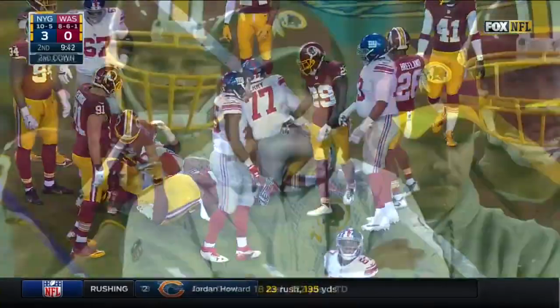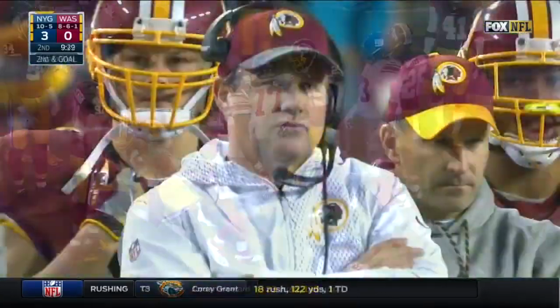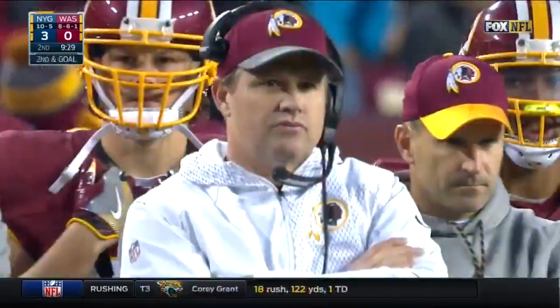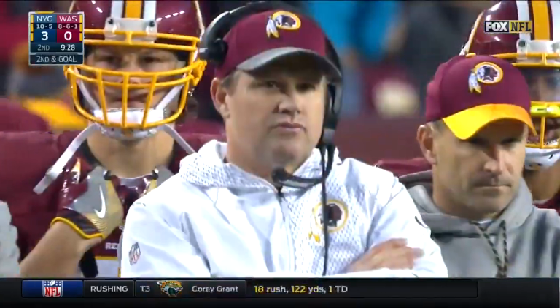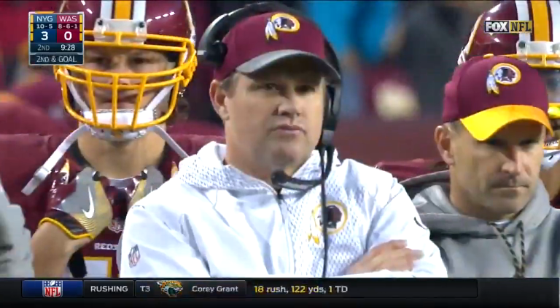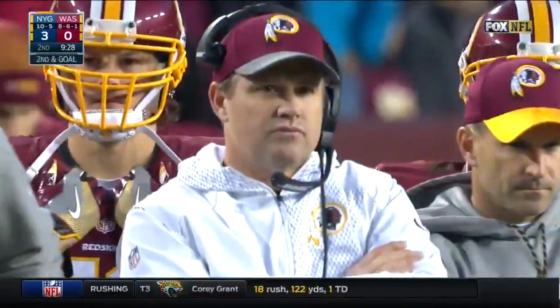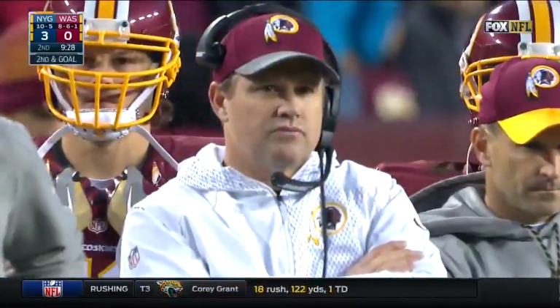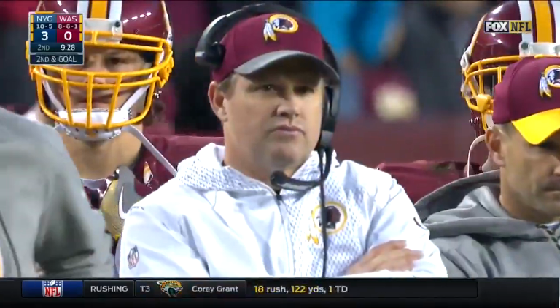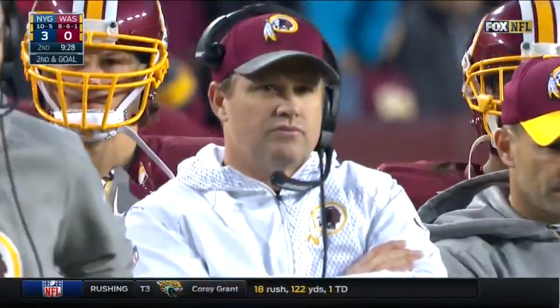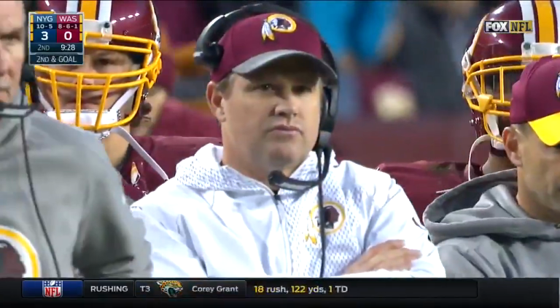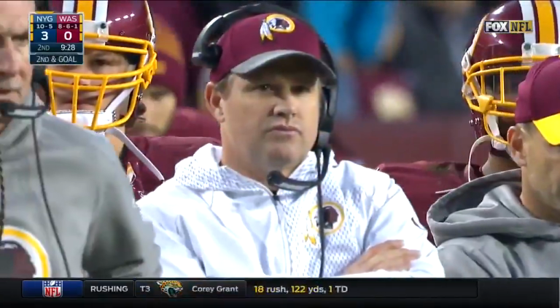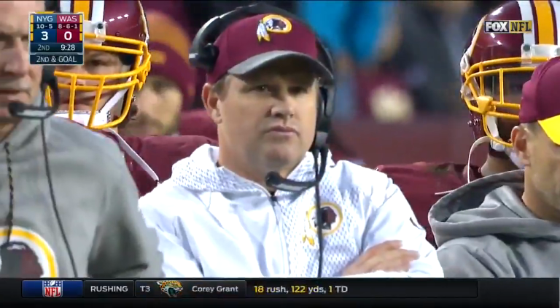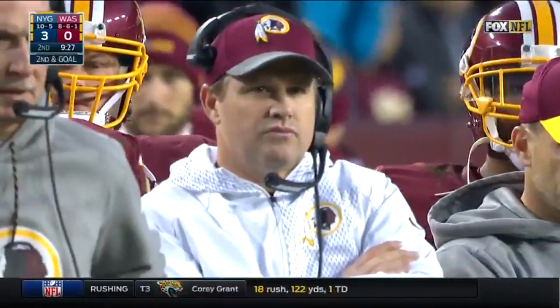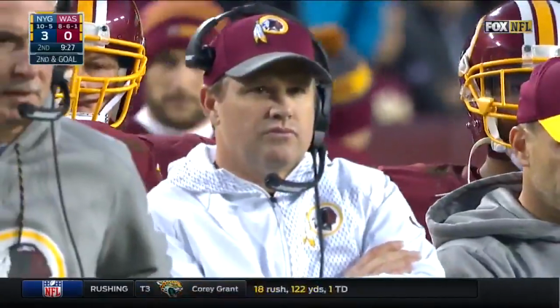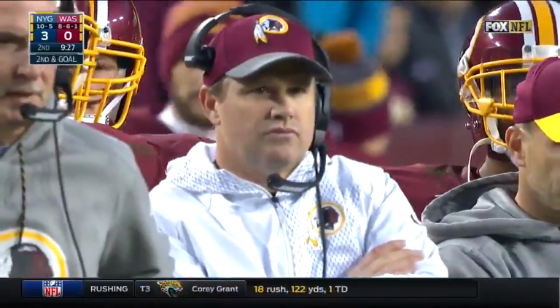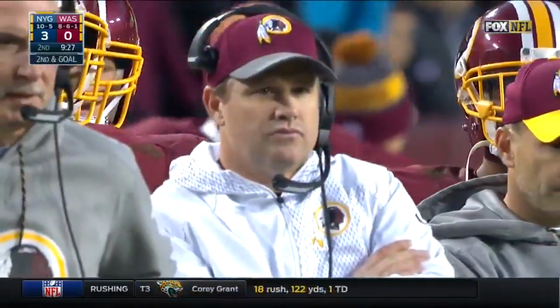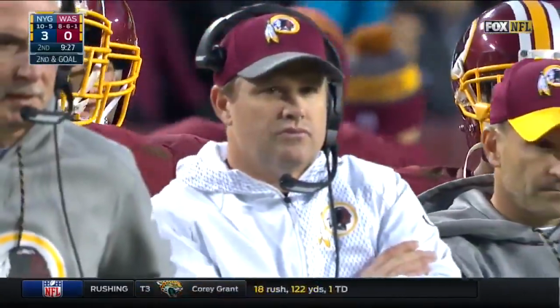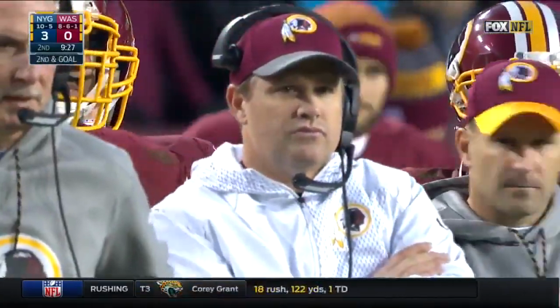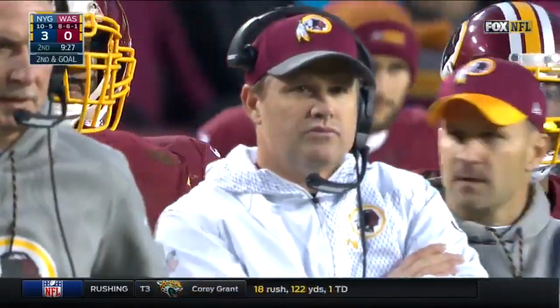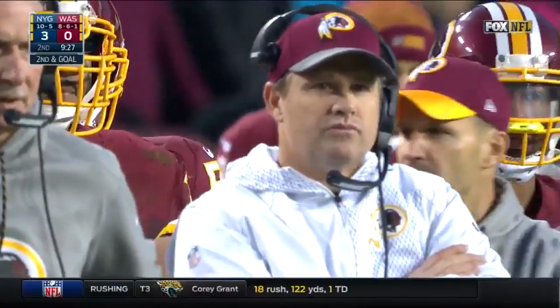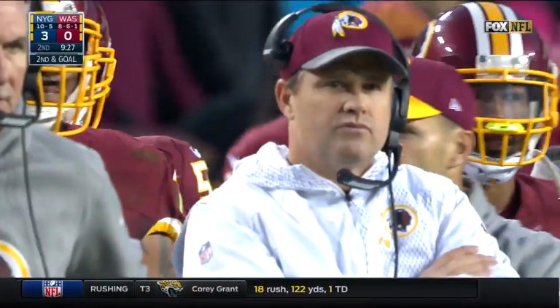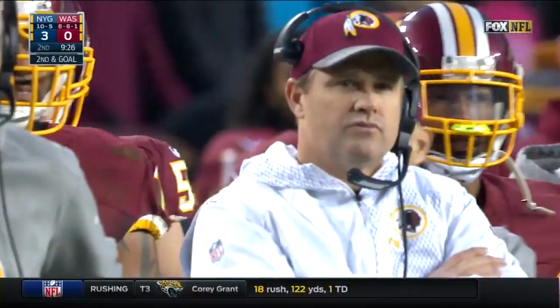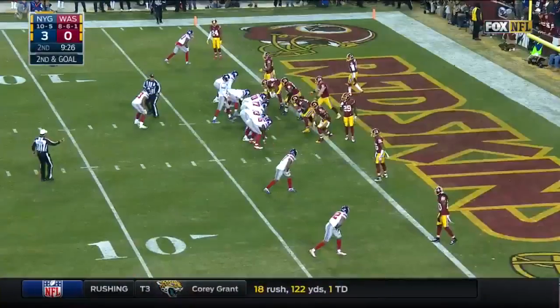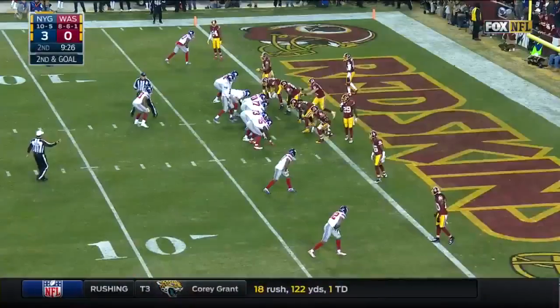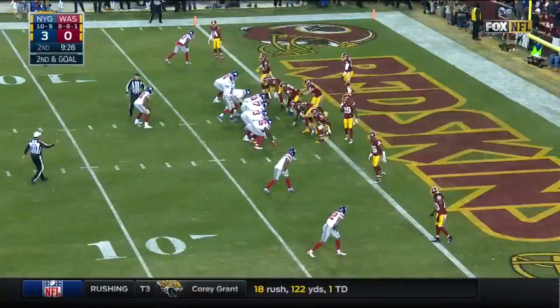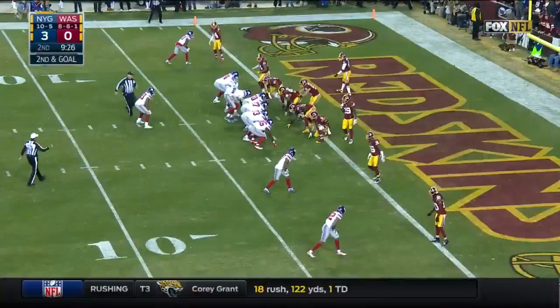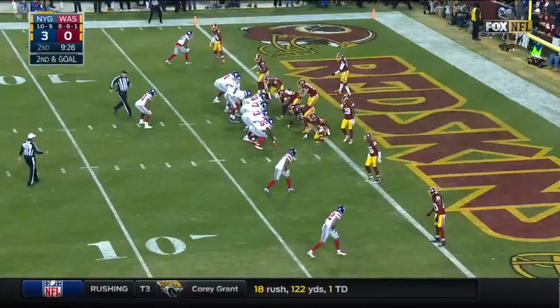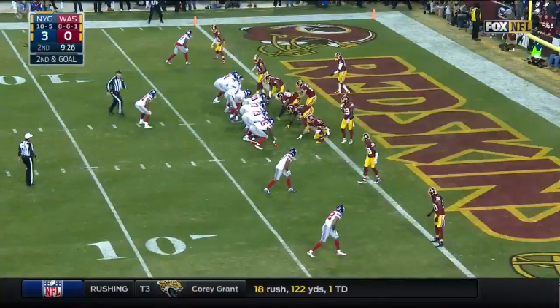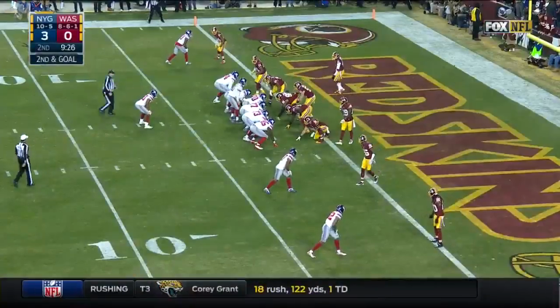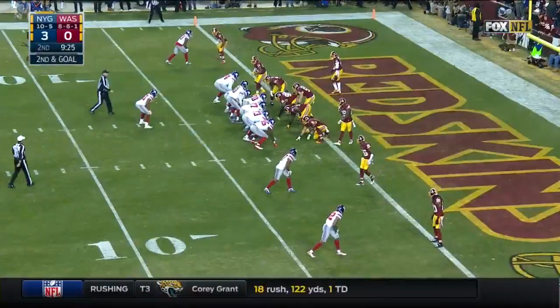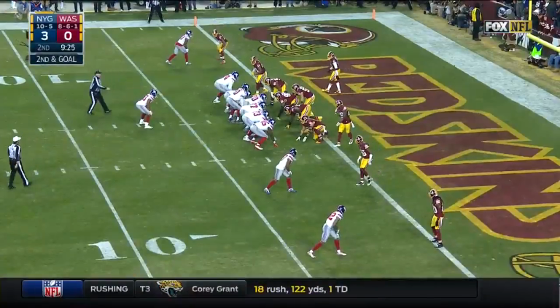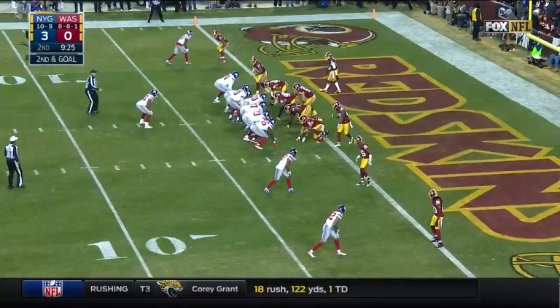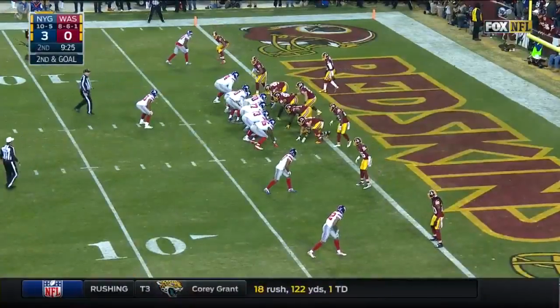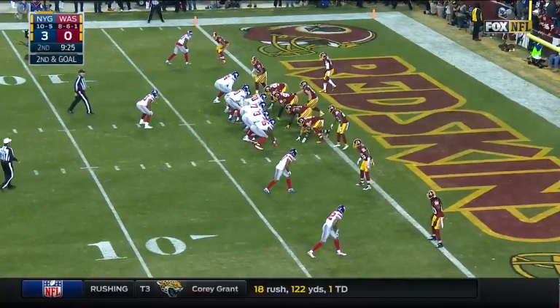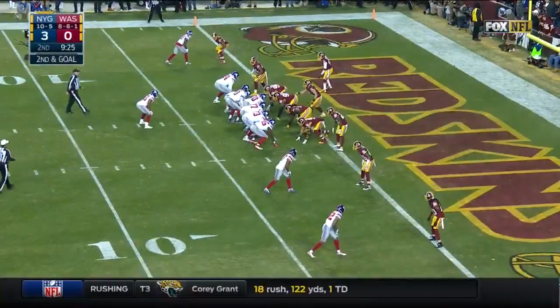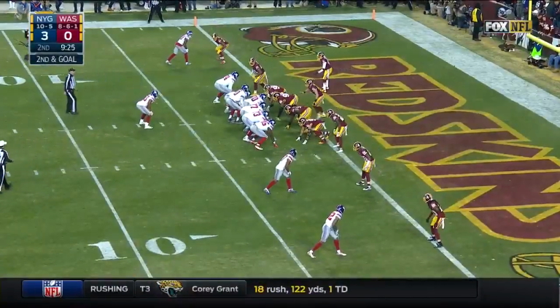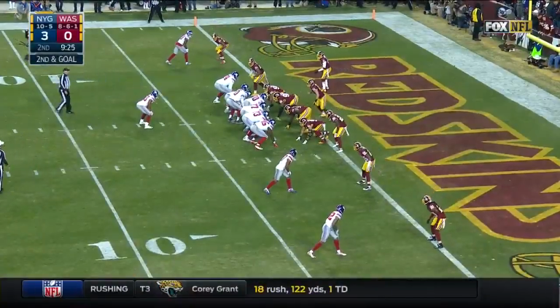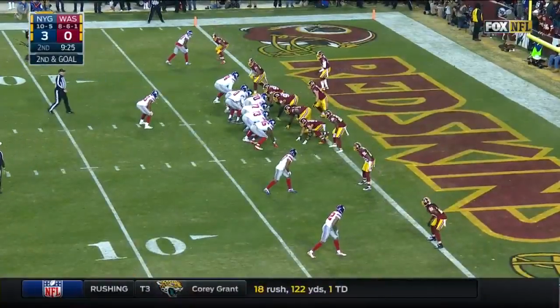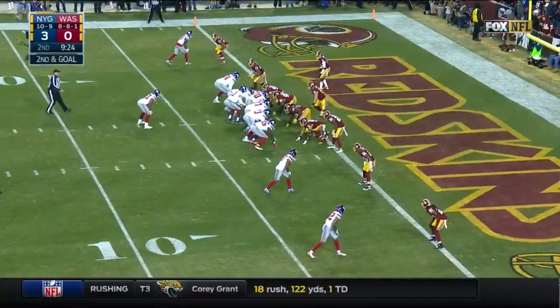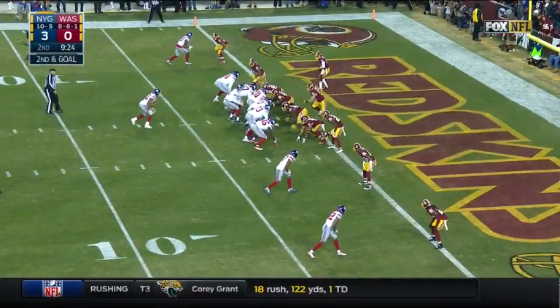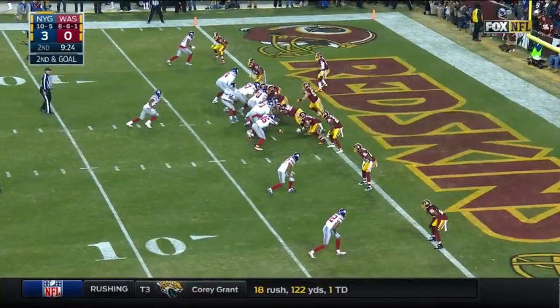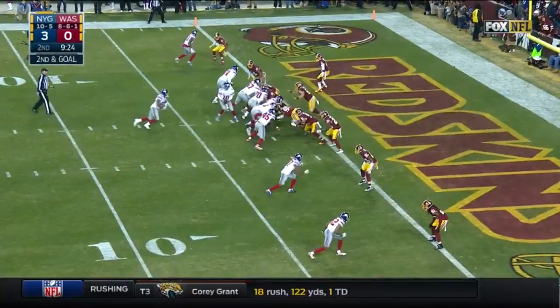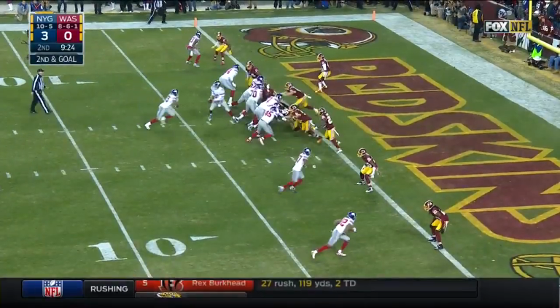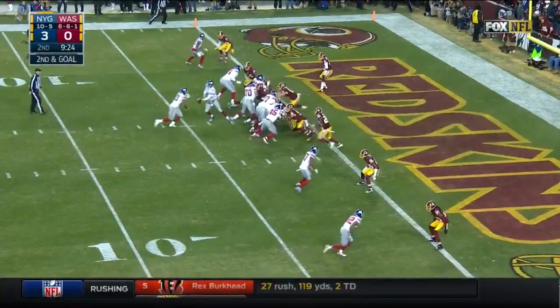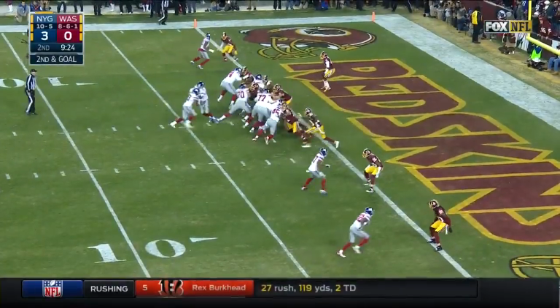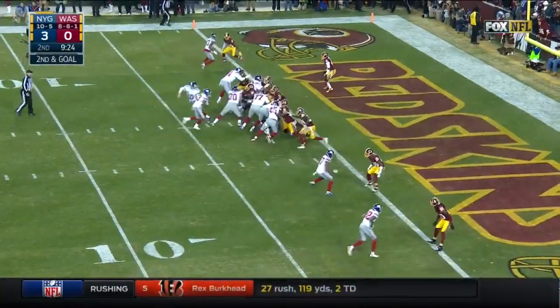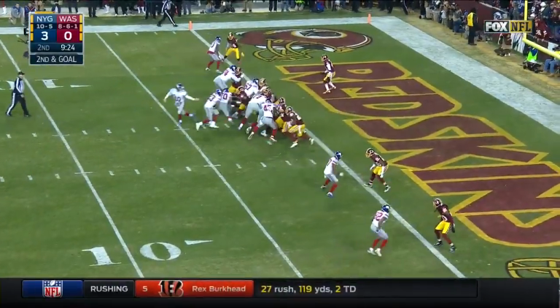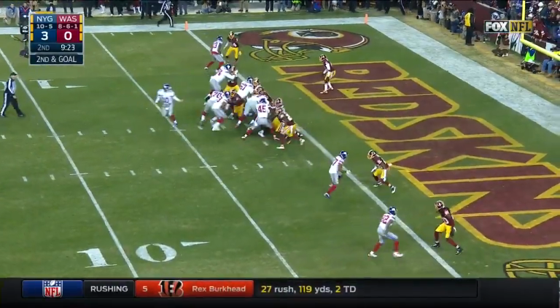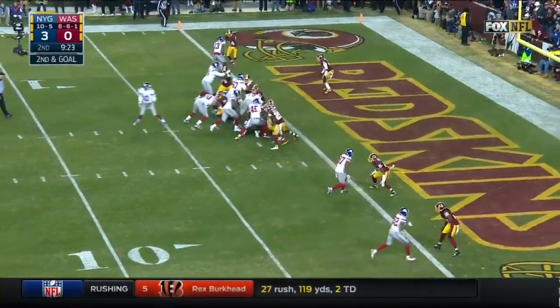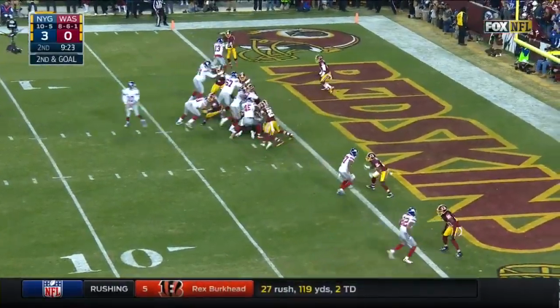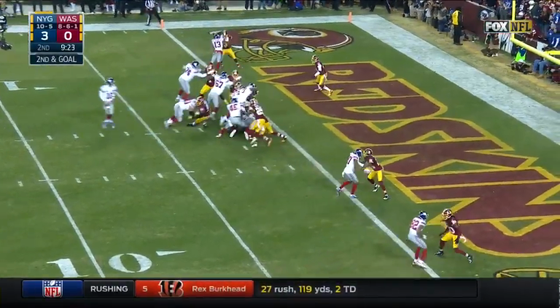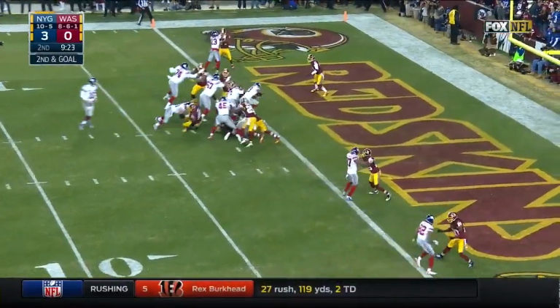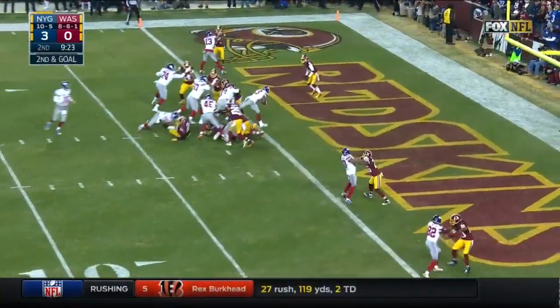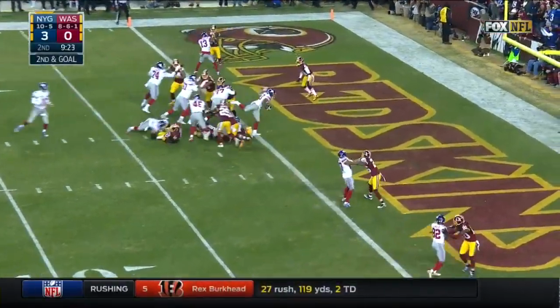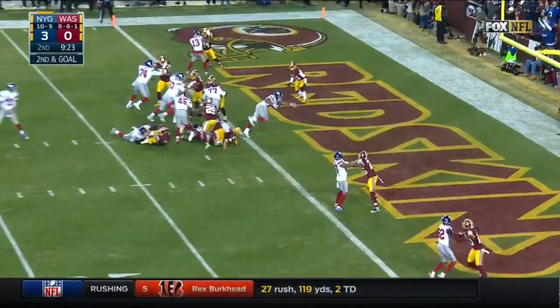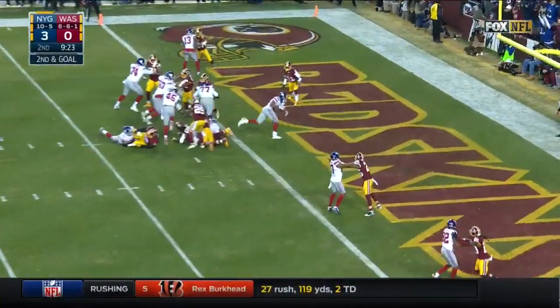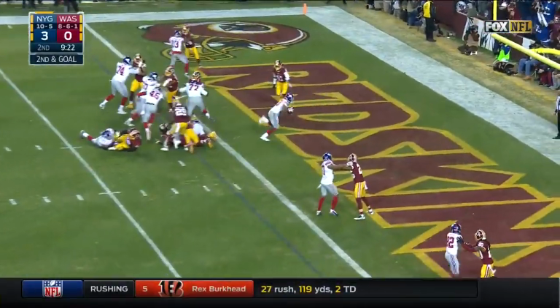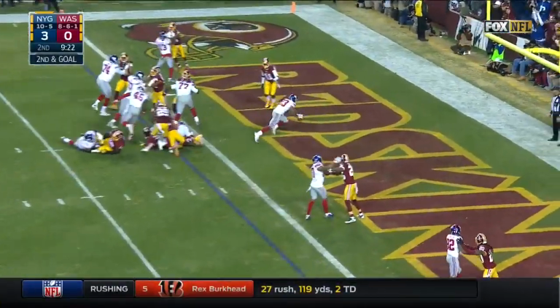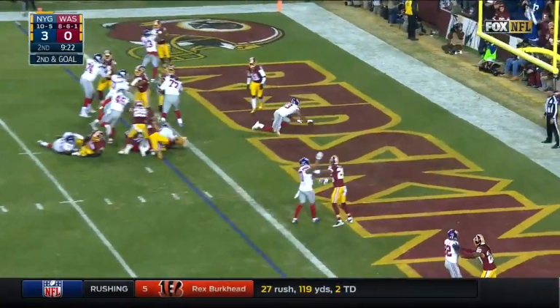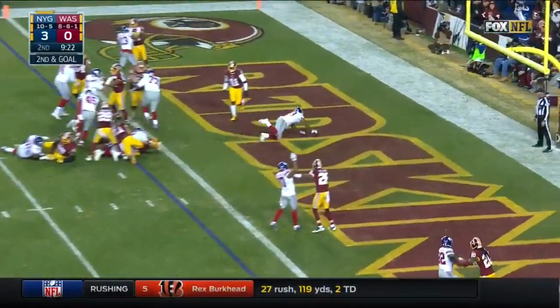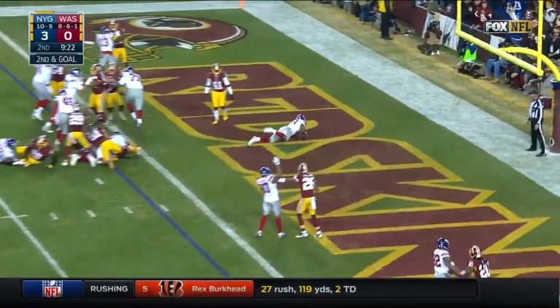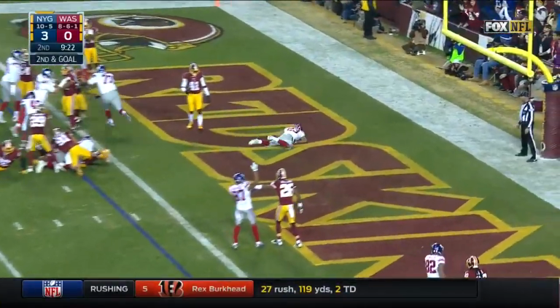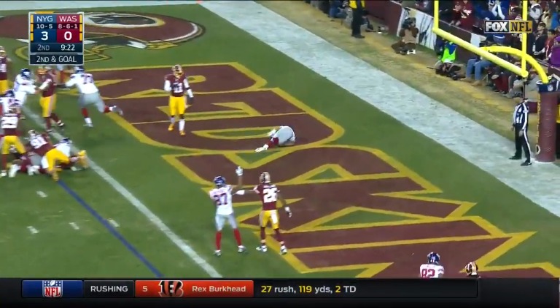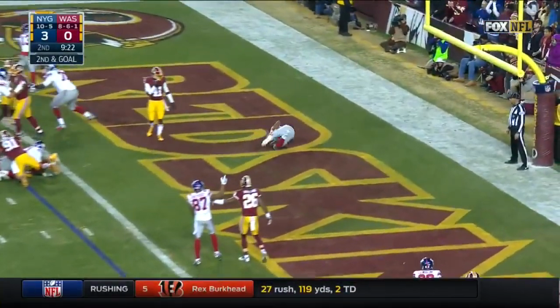All of us coming into the game — you don't know what exactly to expect from the Giants, but they are playing pretty good ball. Jennings for the touchdown.